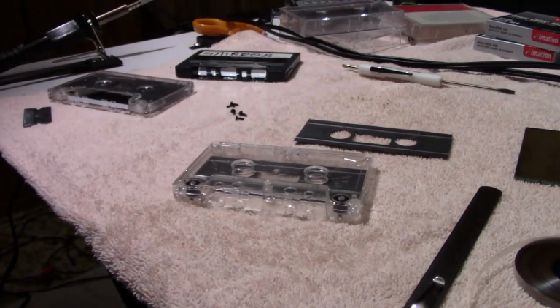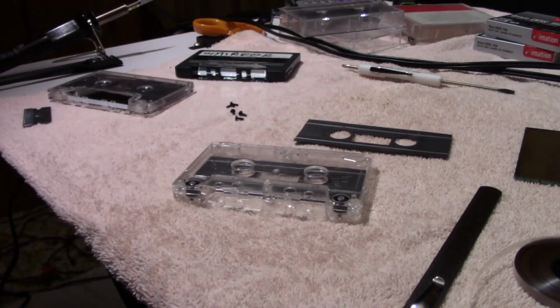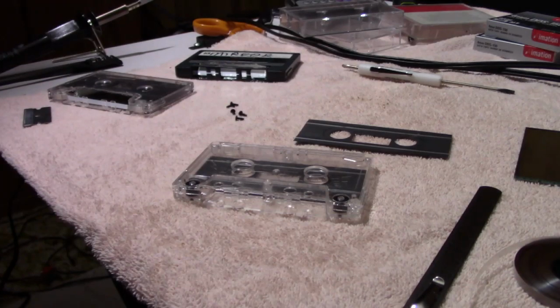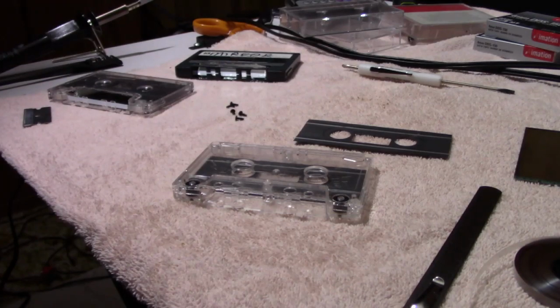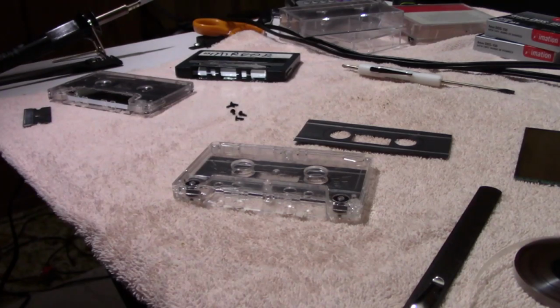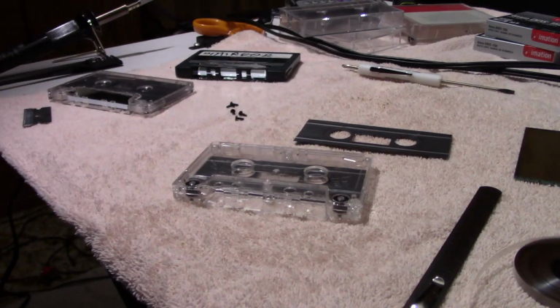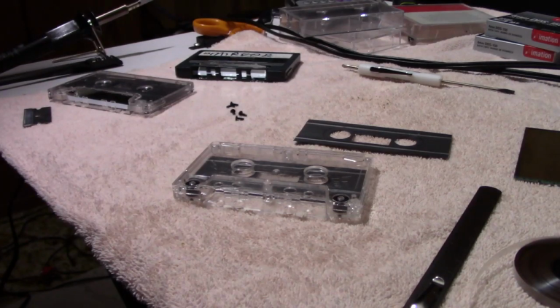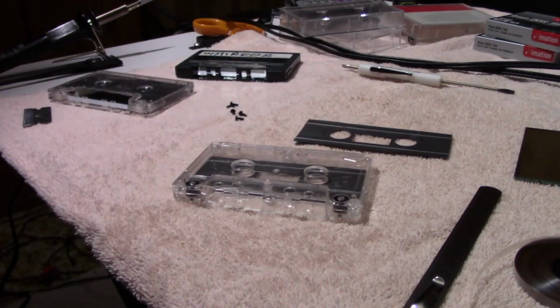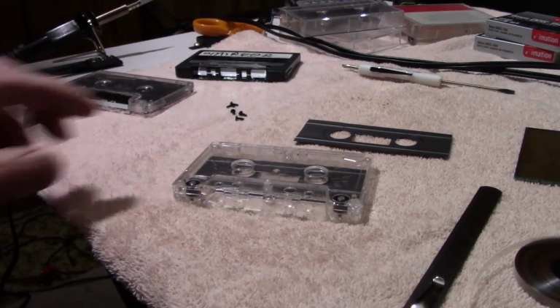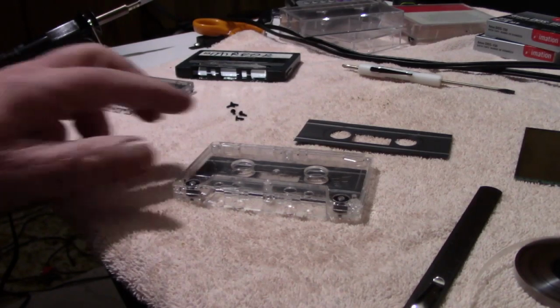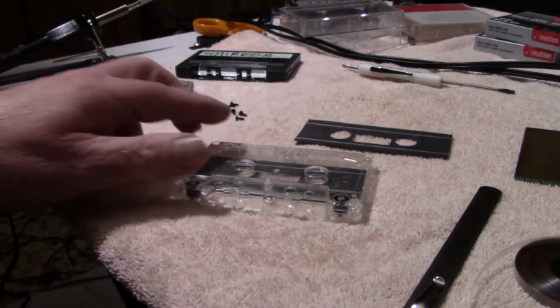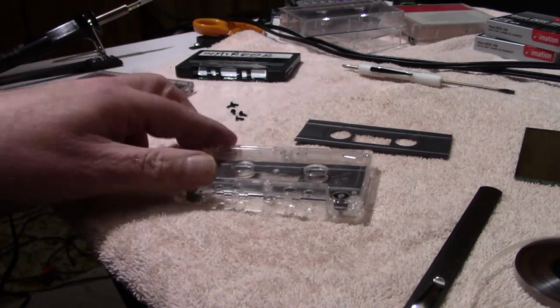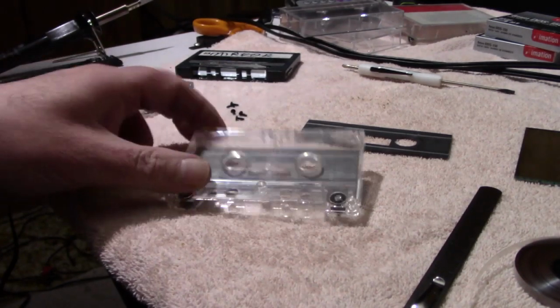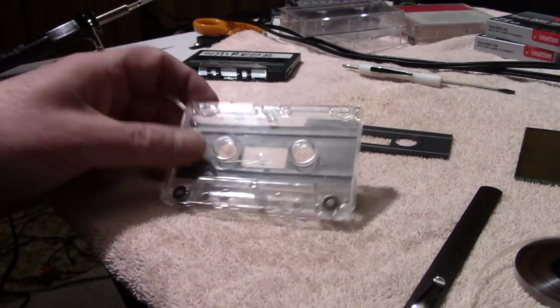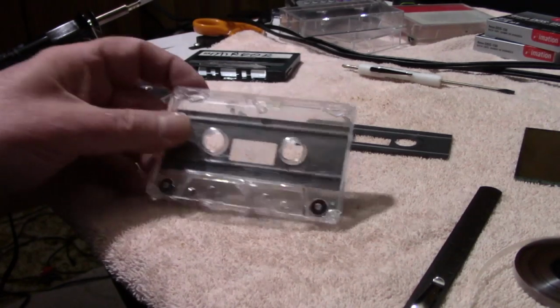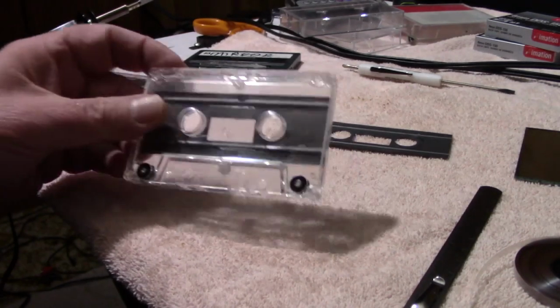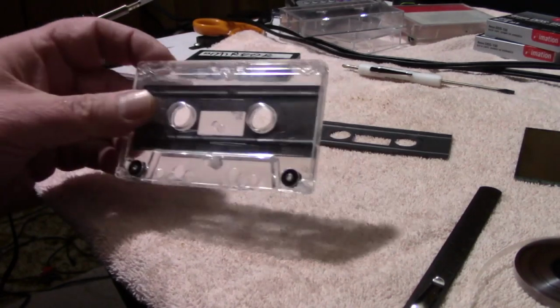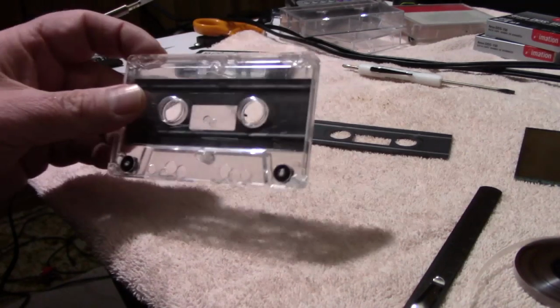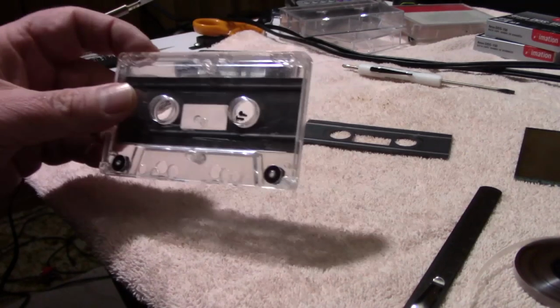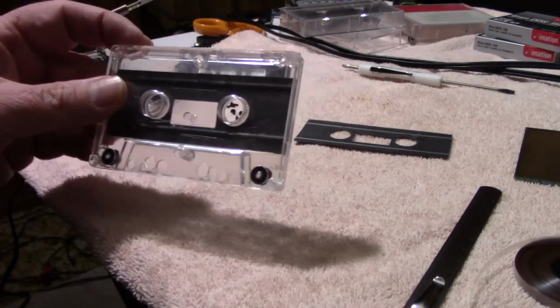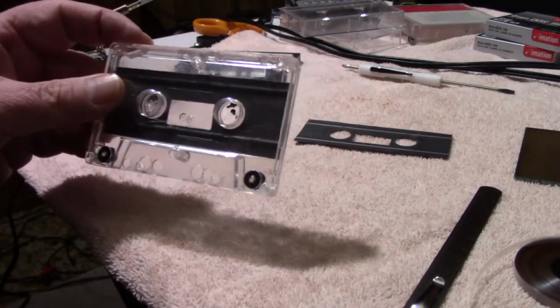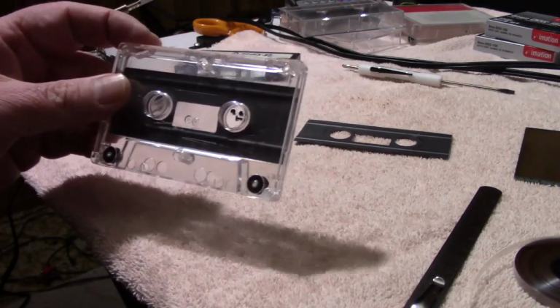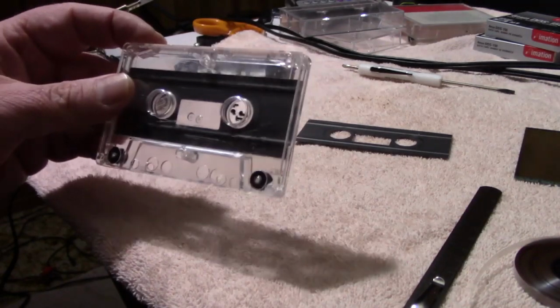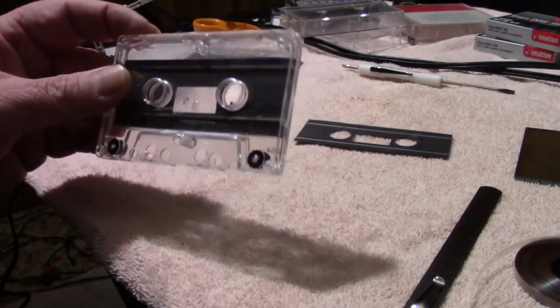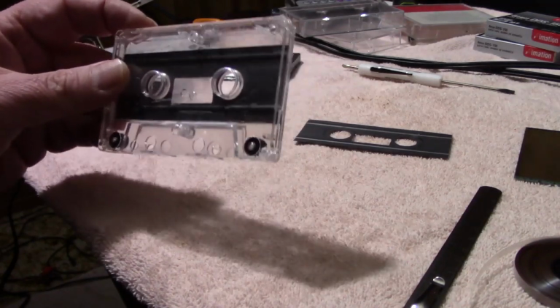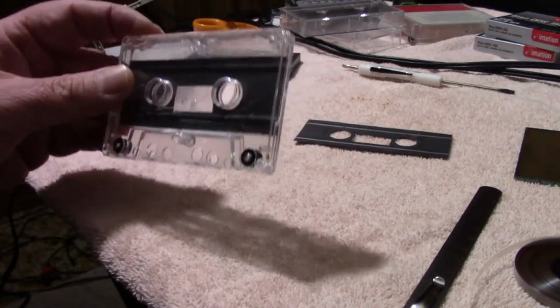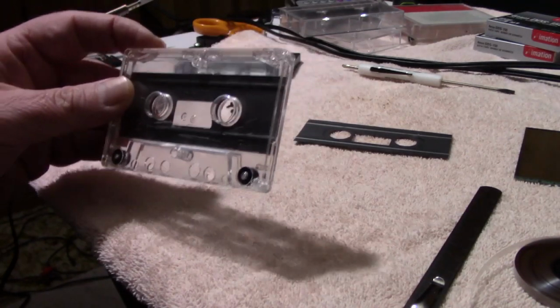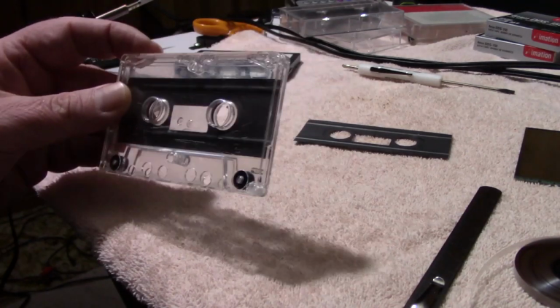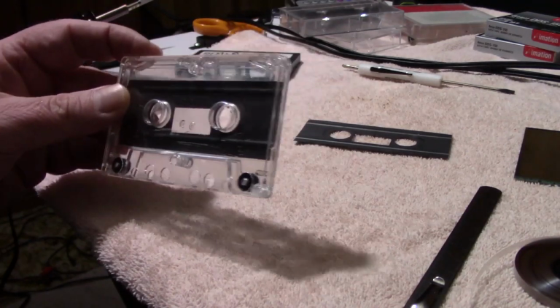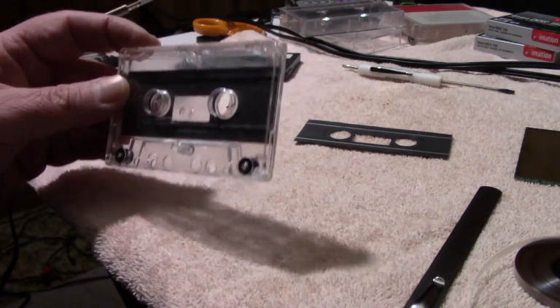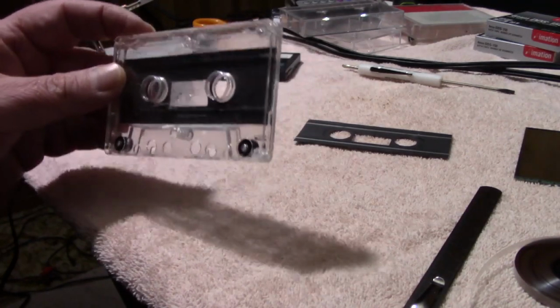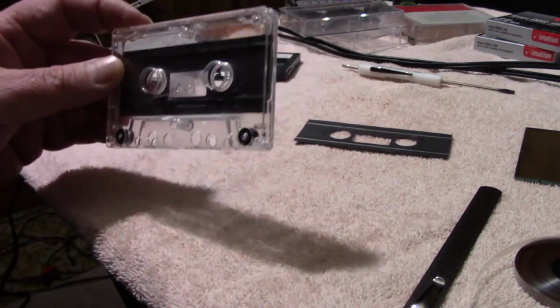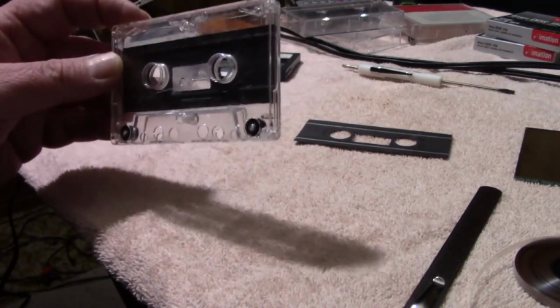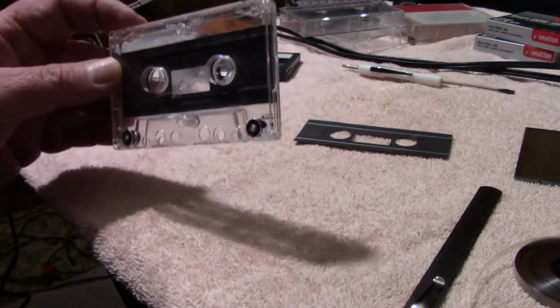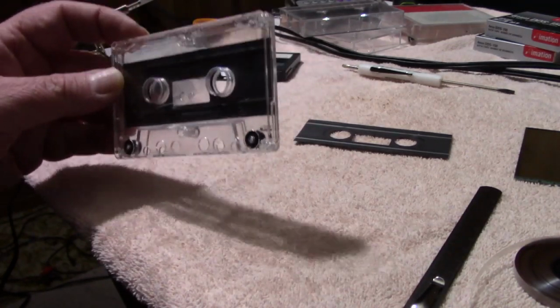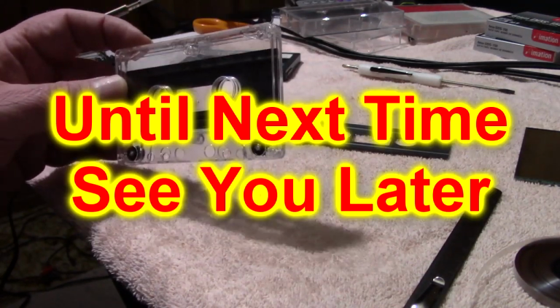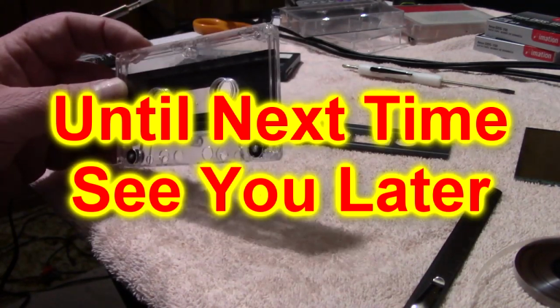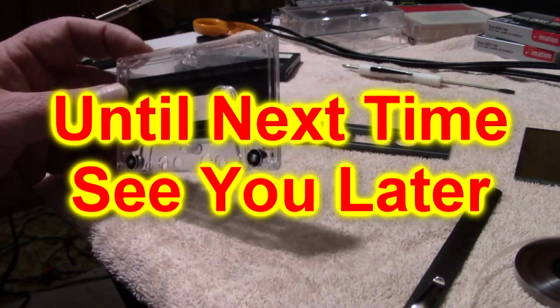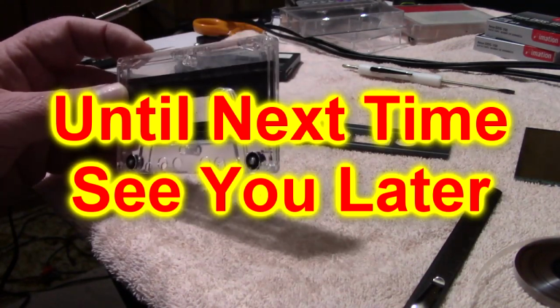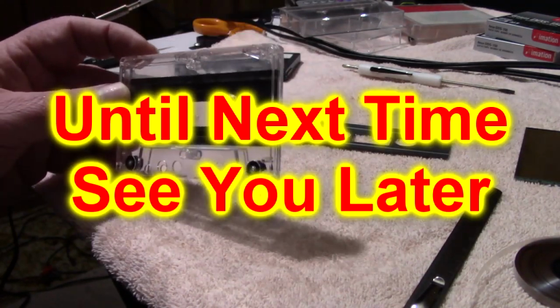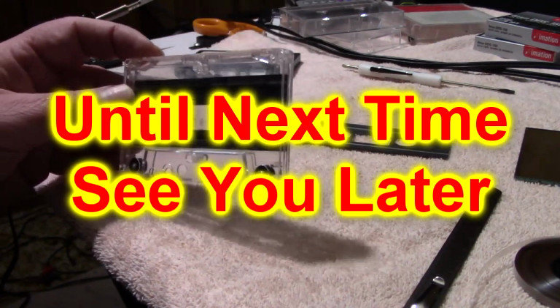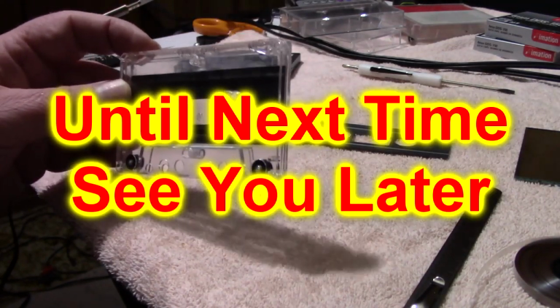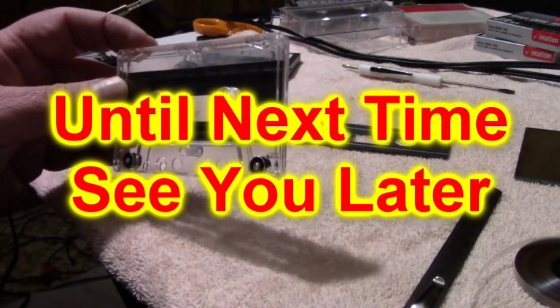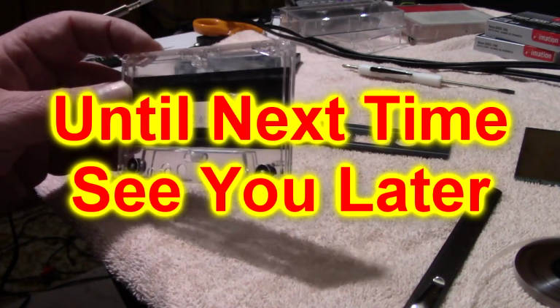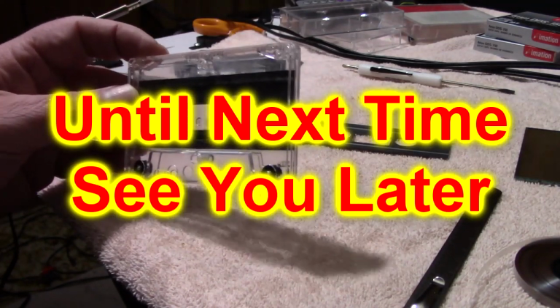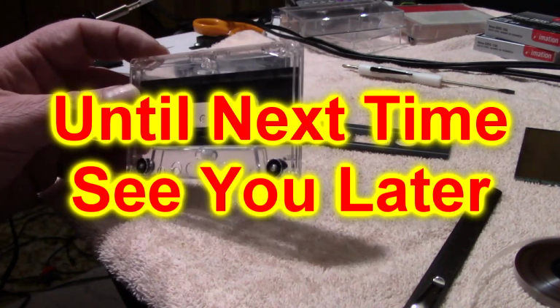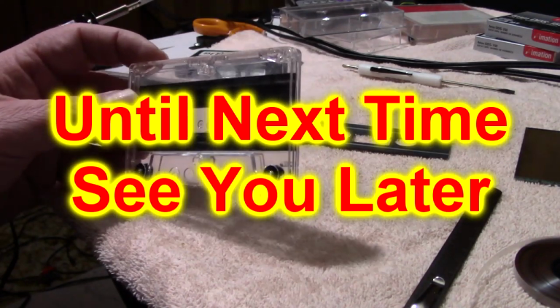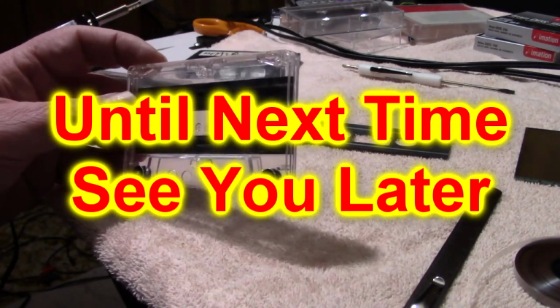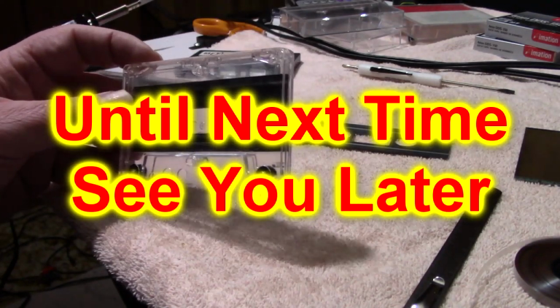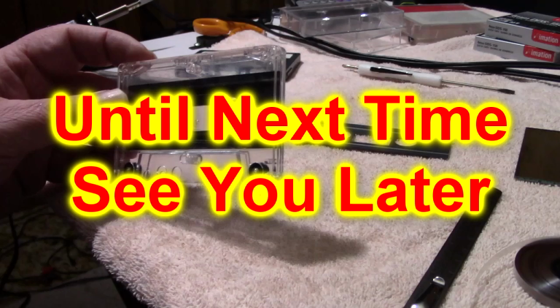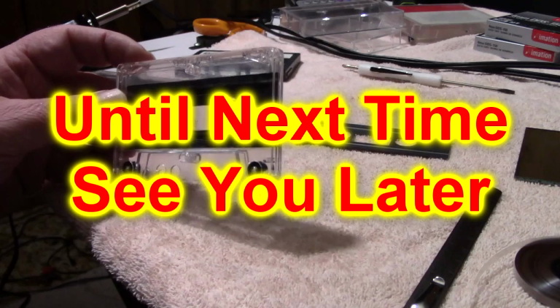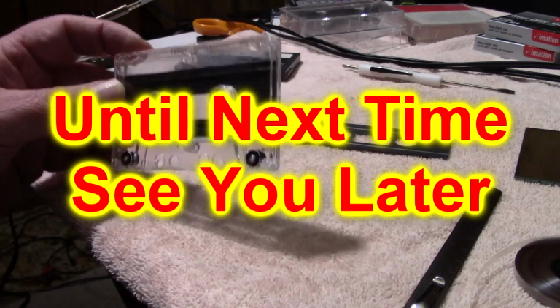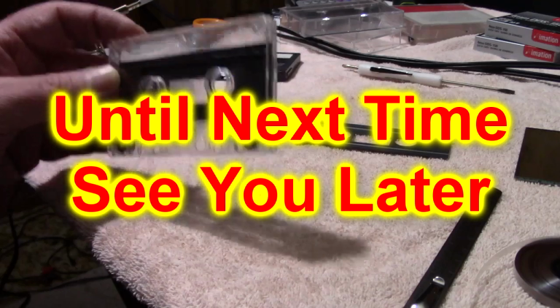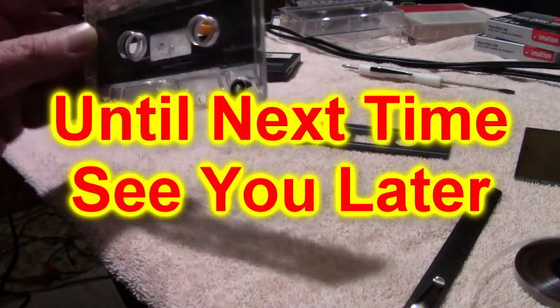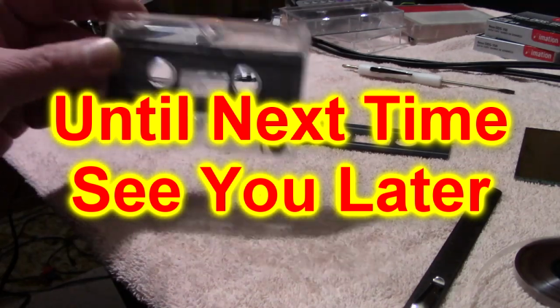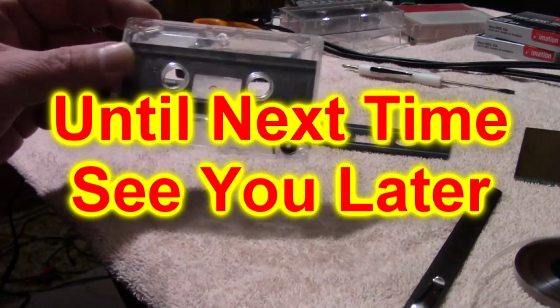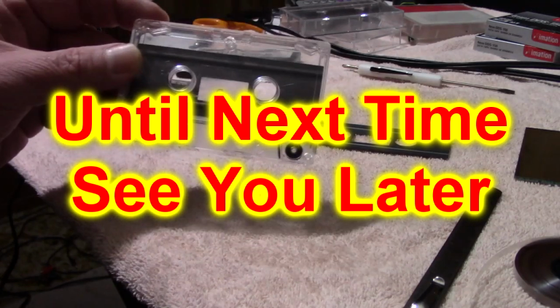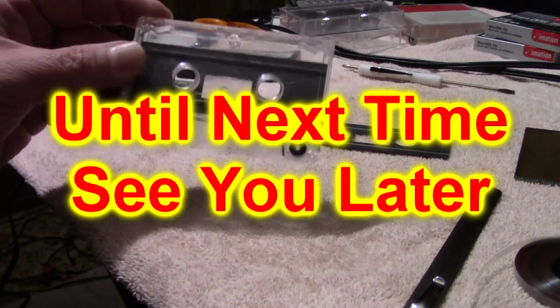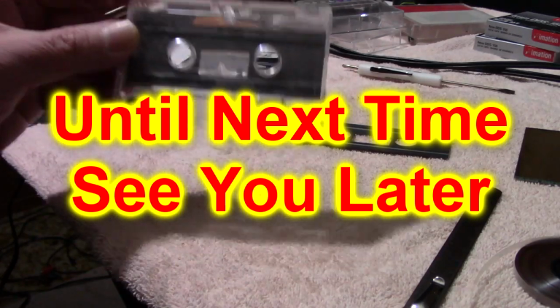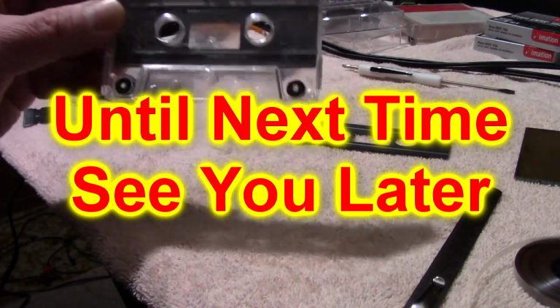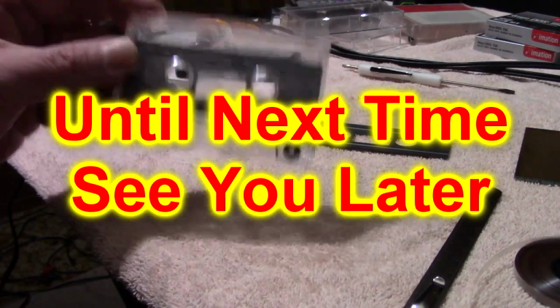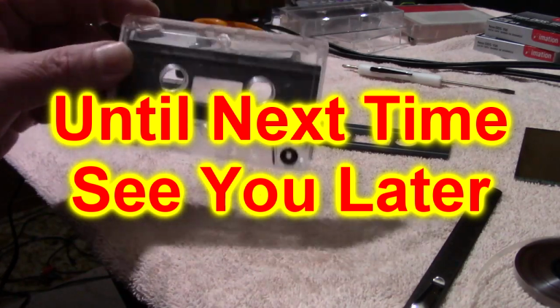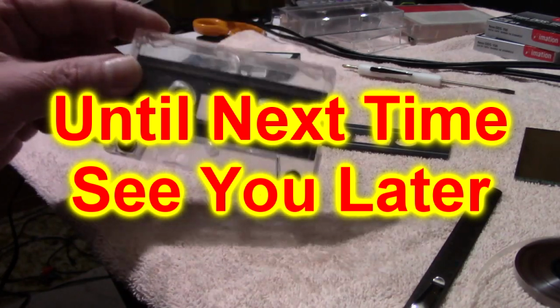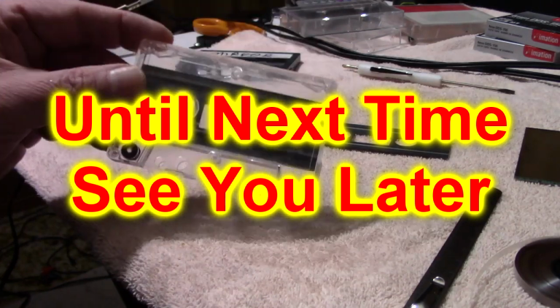This is the end. I hope you enjoyed this tutorial, and until next time, see you later.